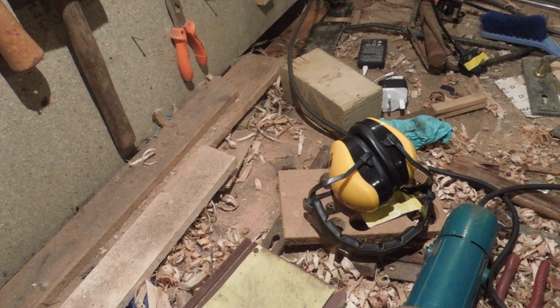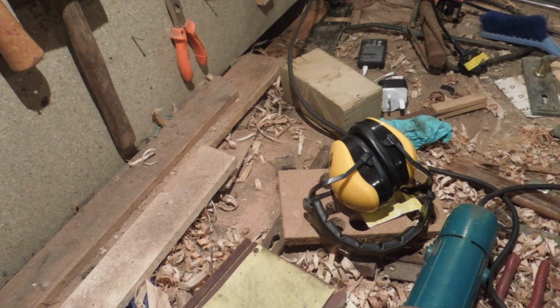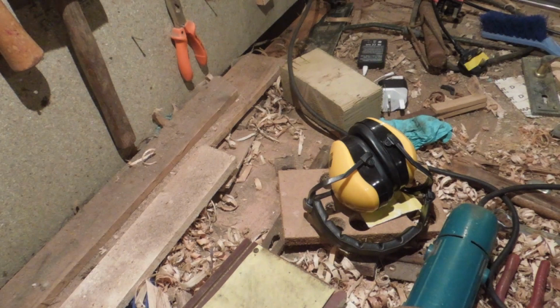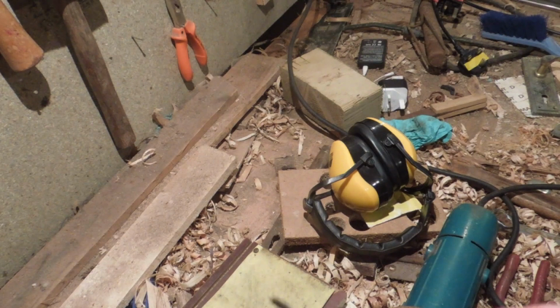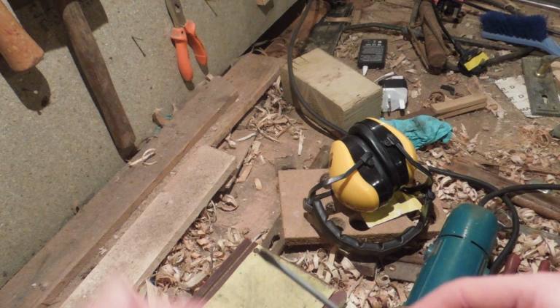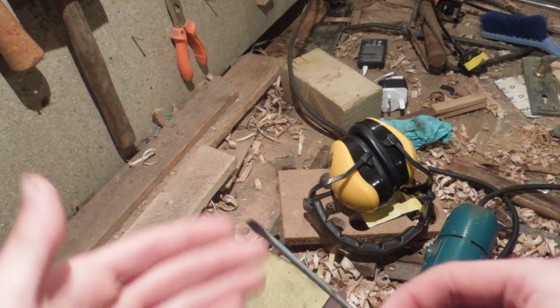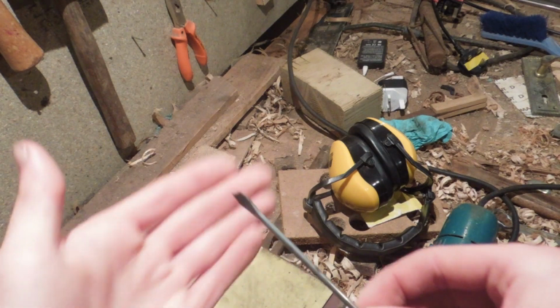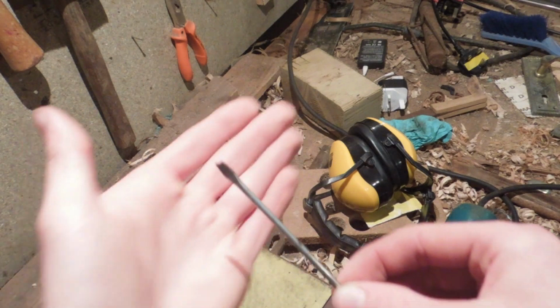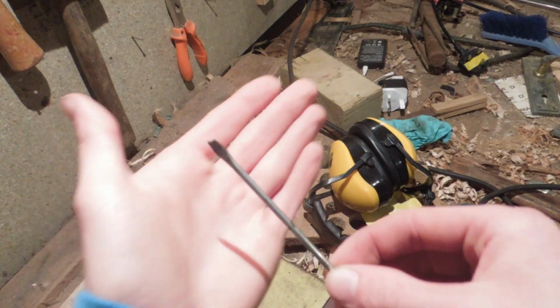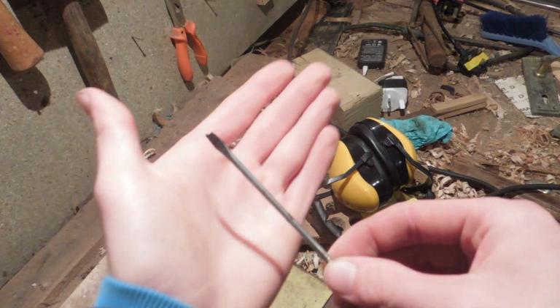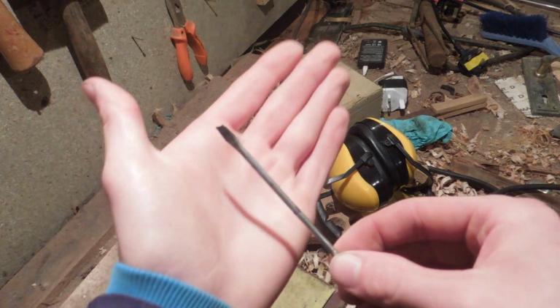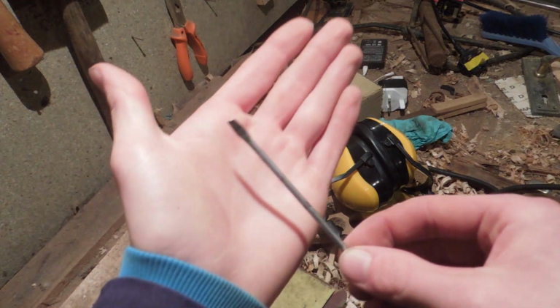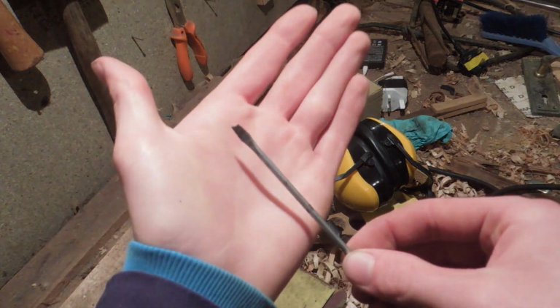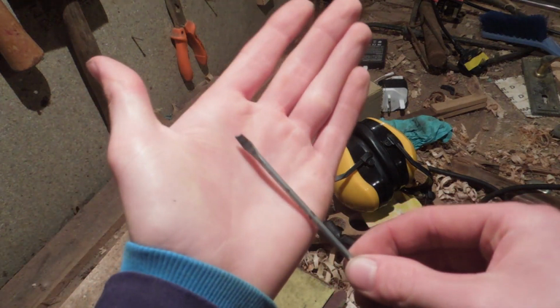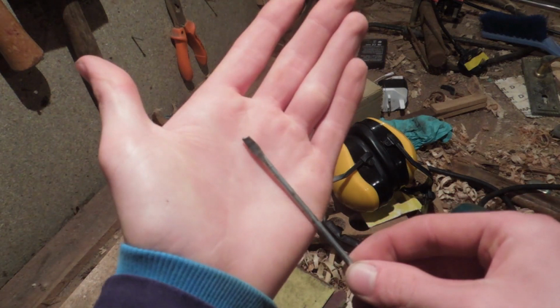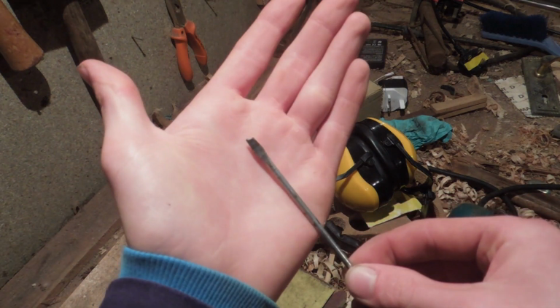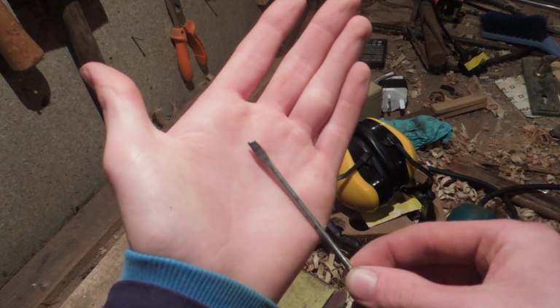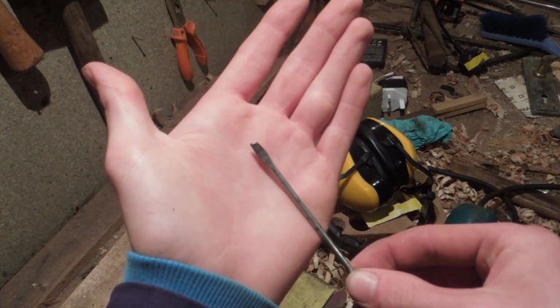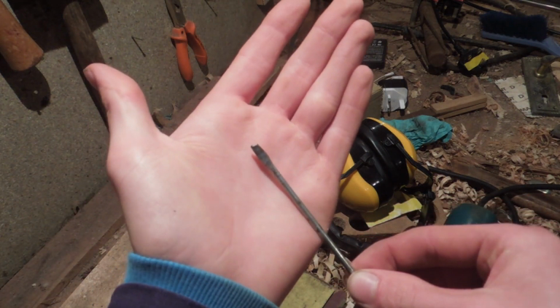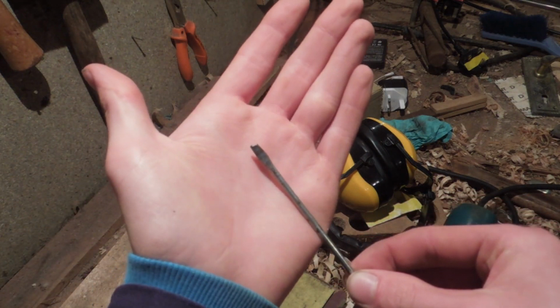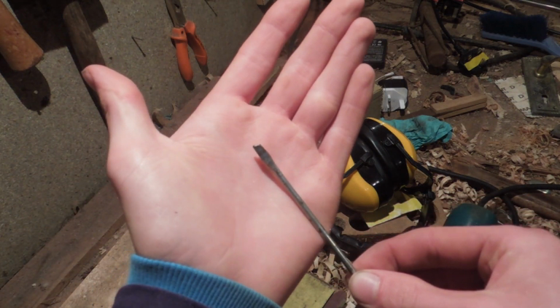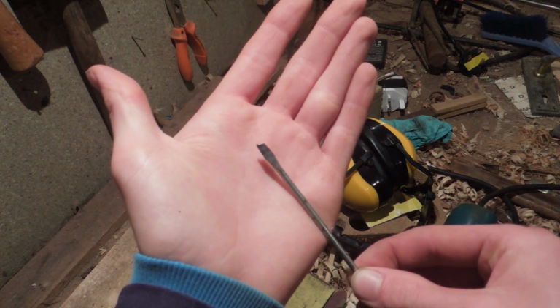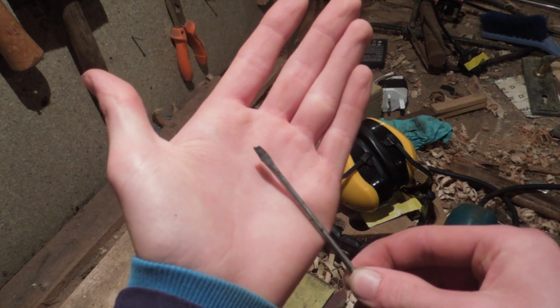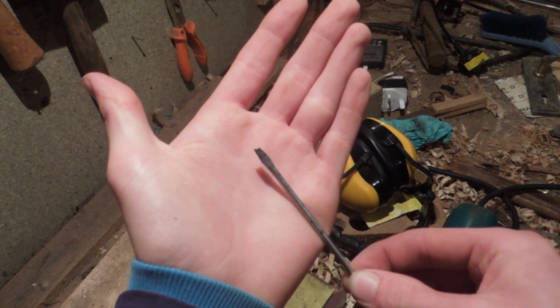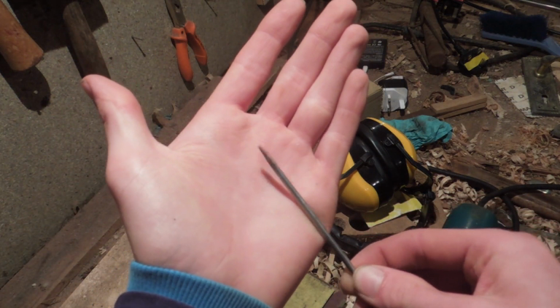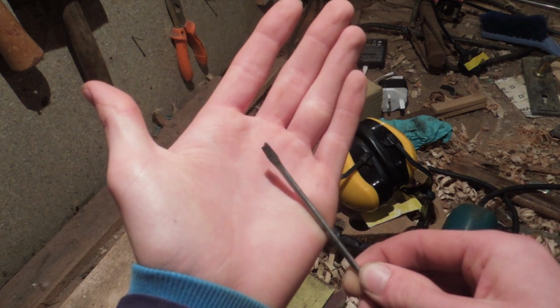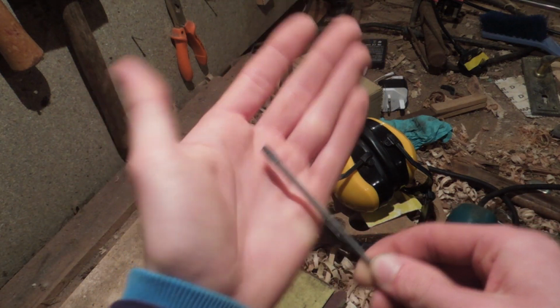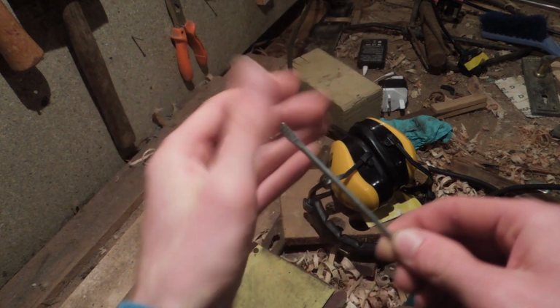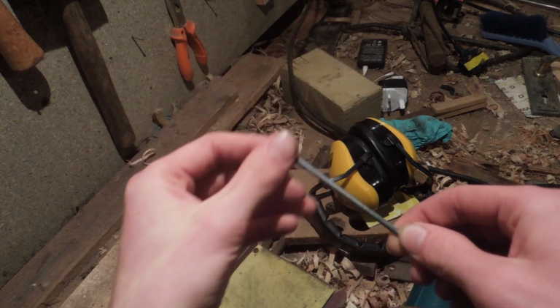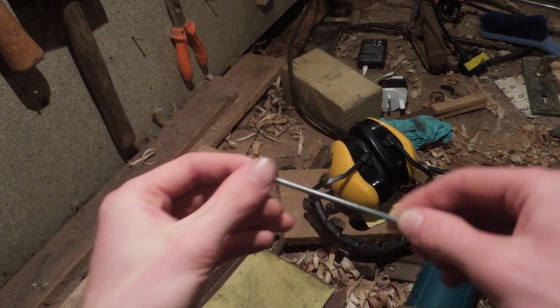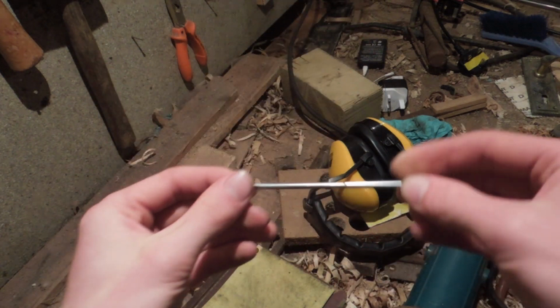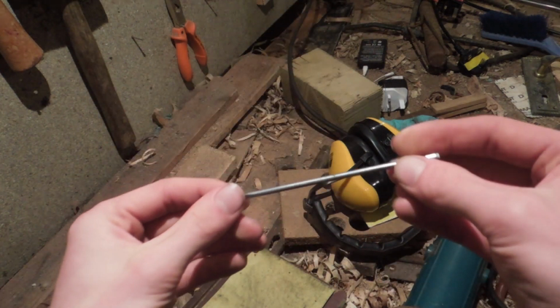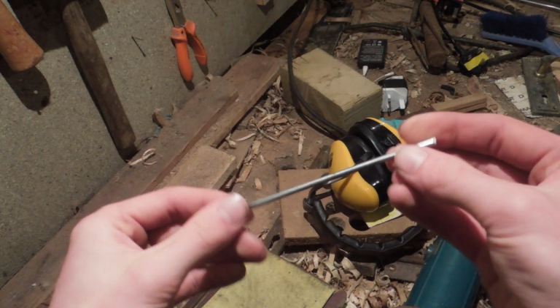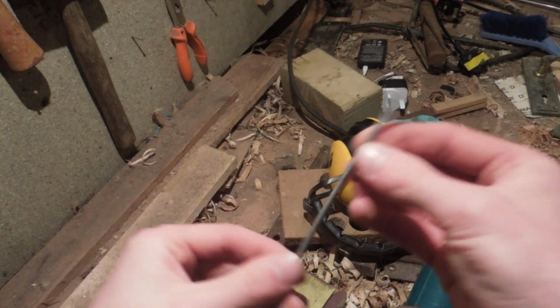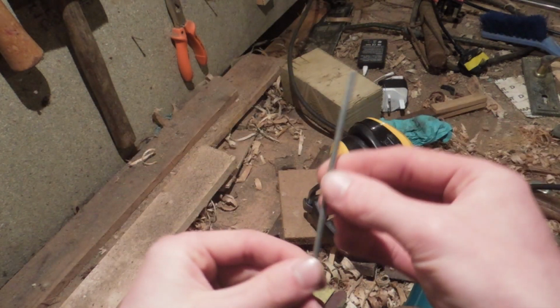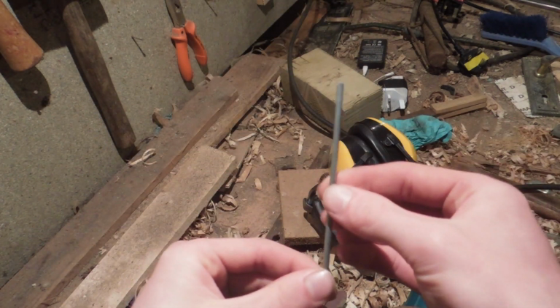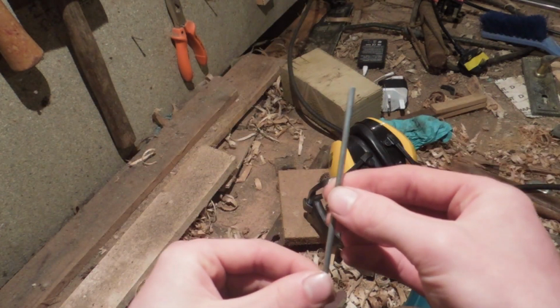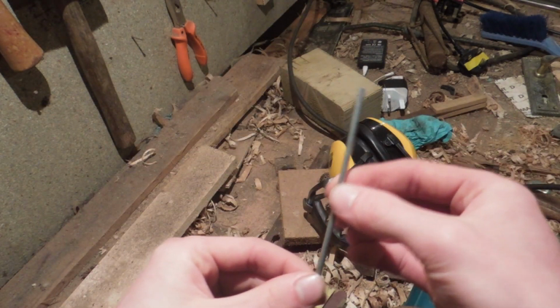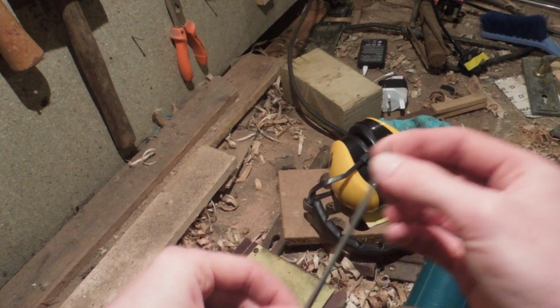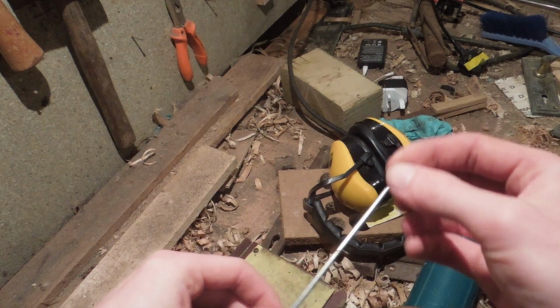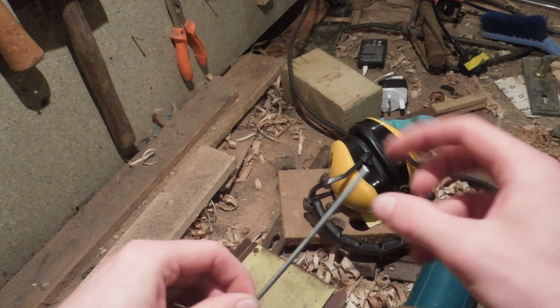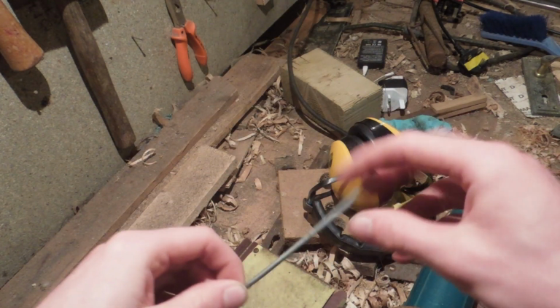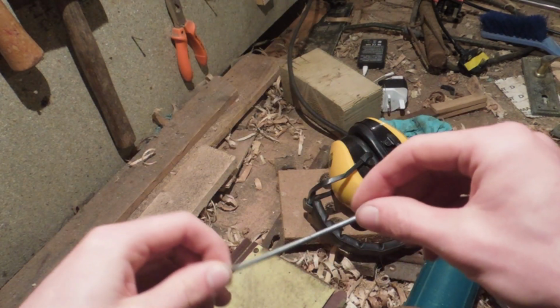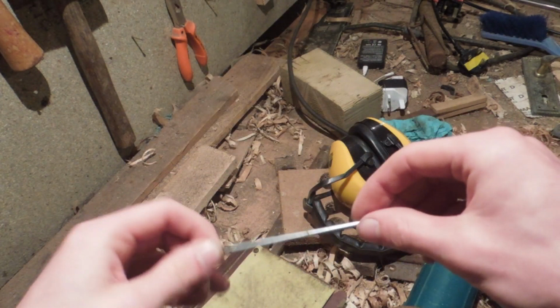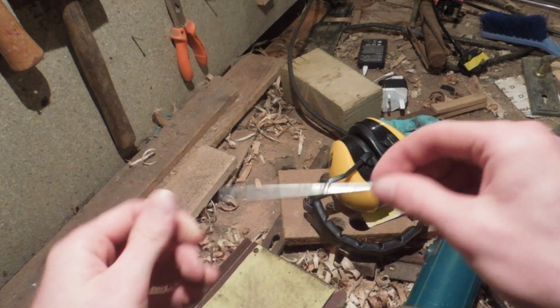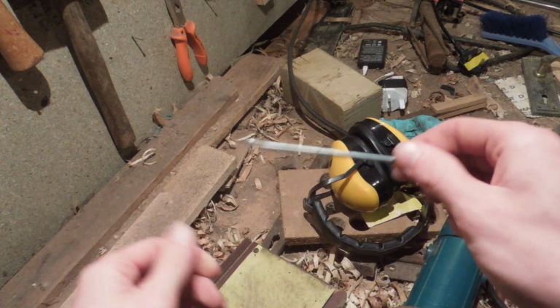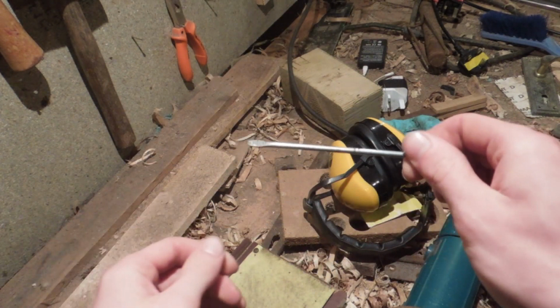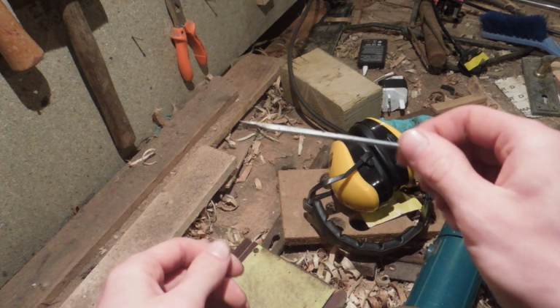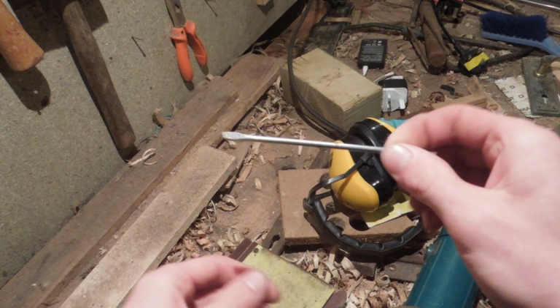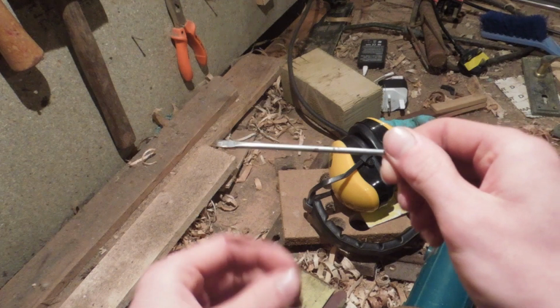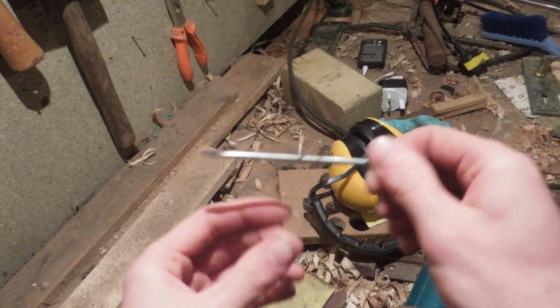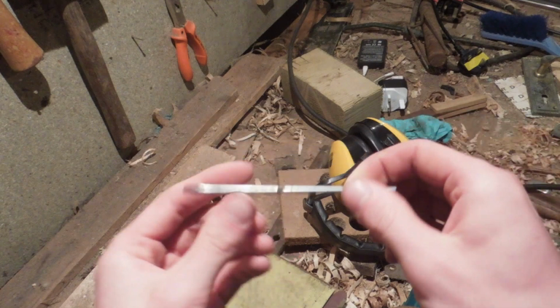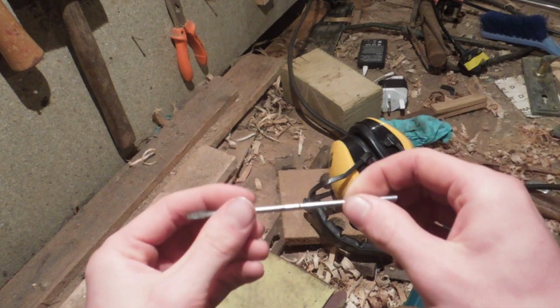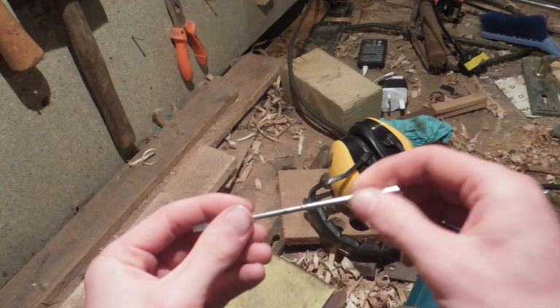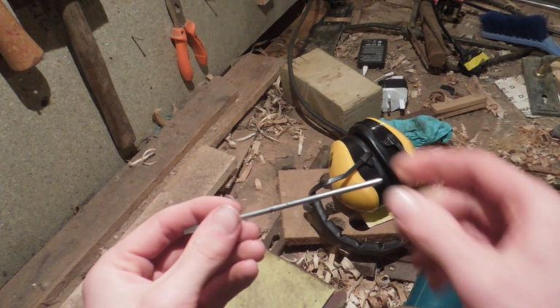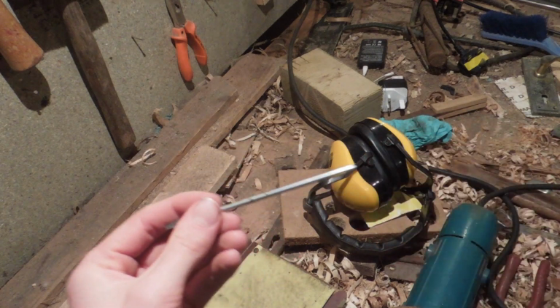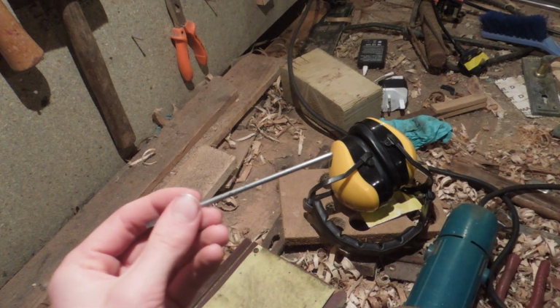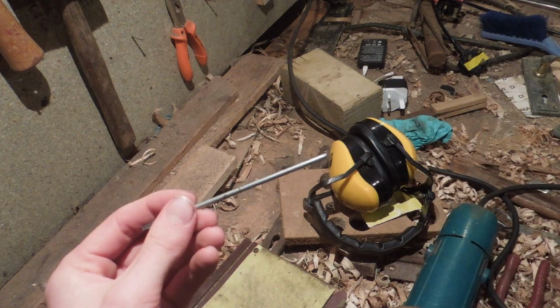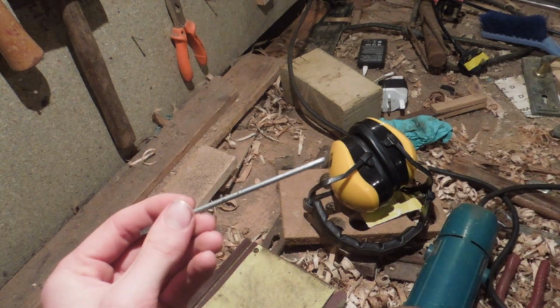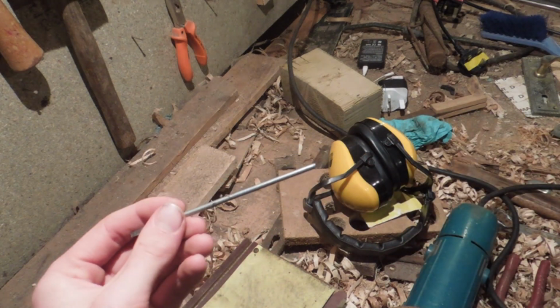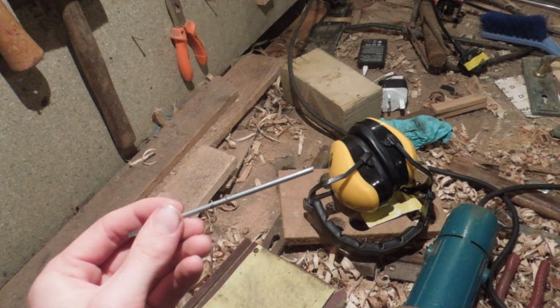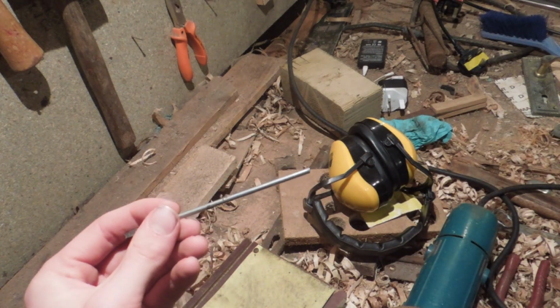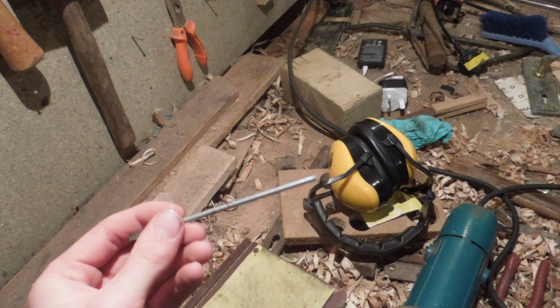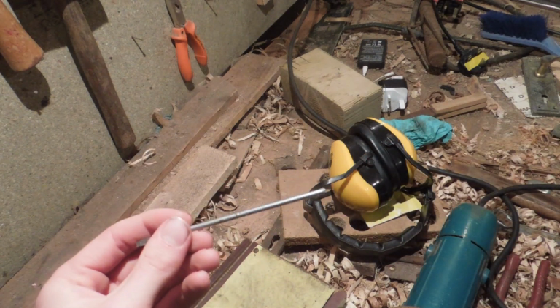I obtained this small screwdriver shaft and head, and as you can tell, there's no handle. So let's make one.